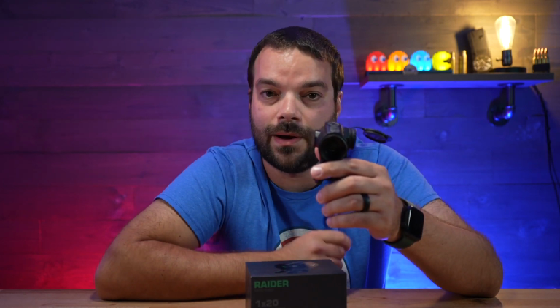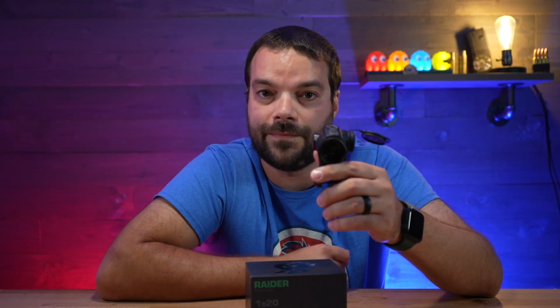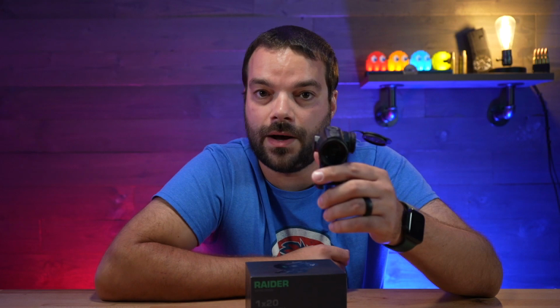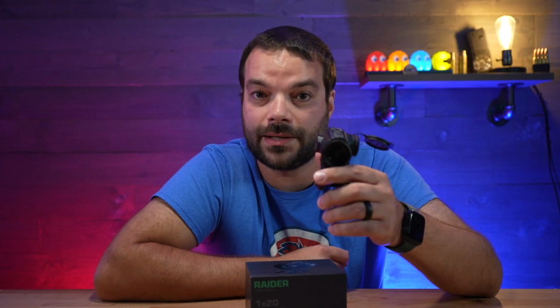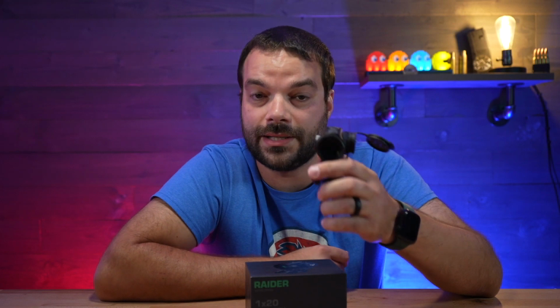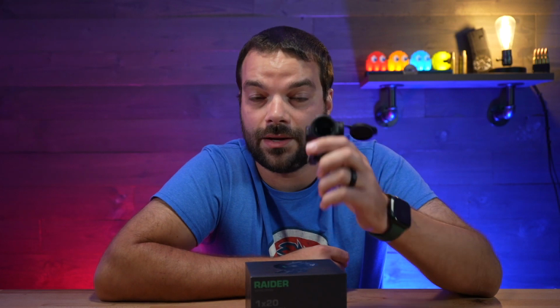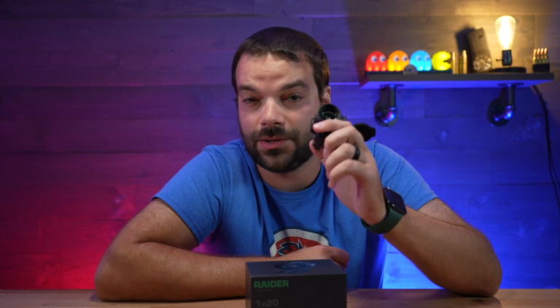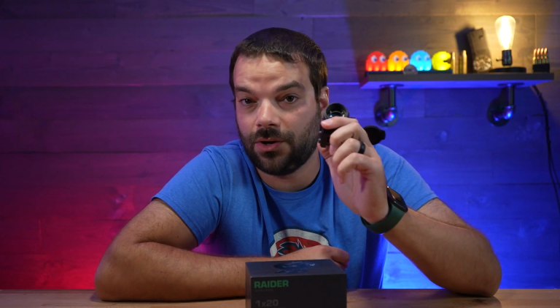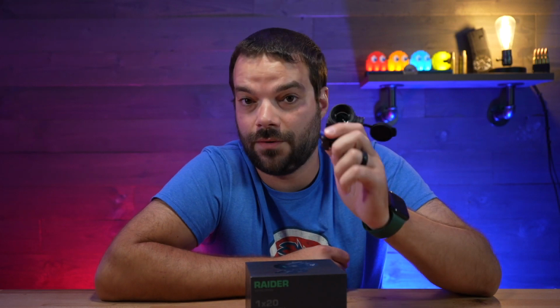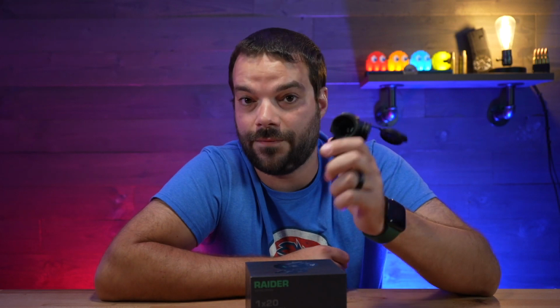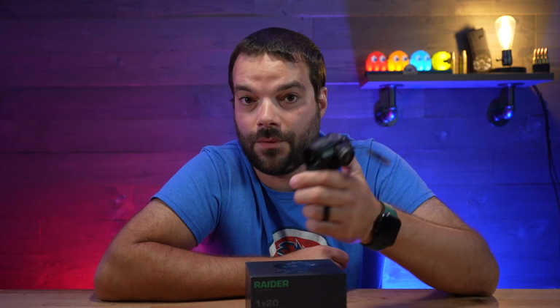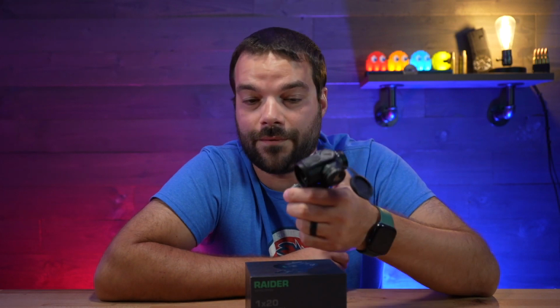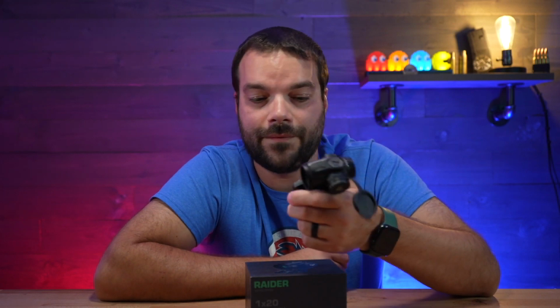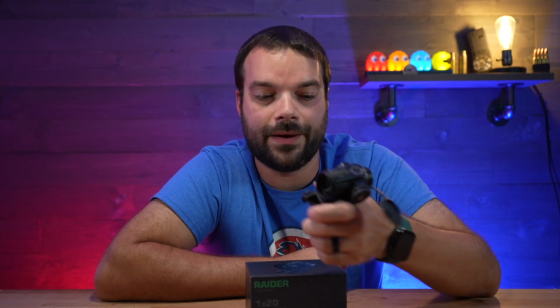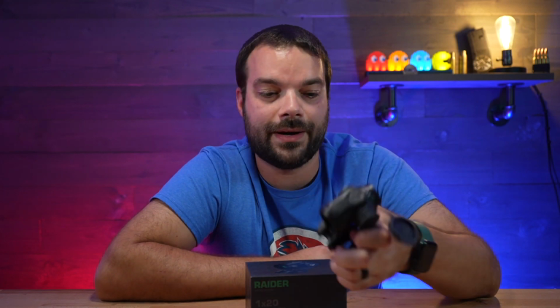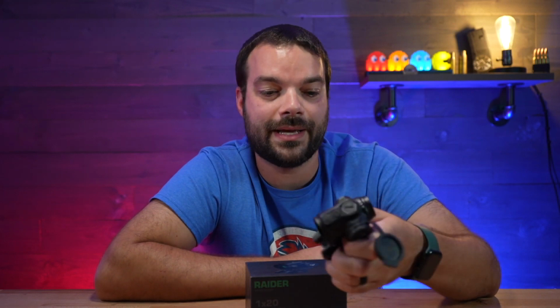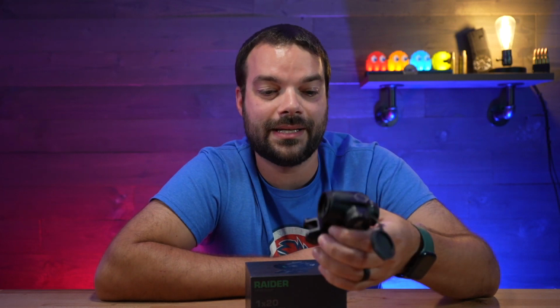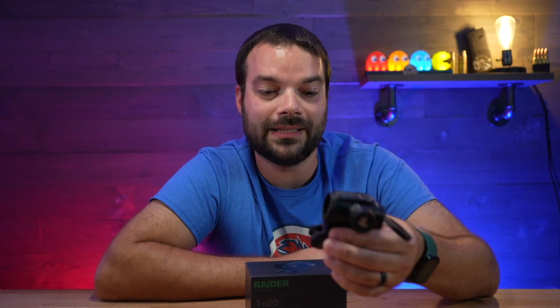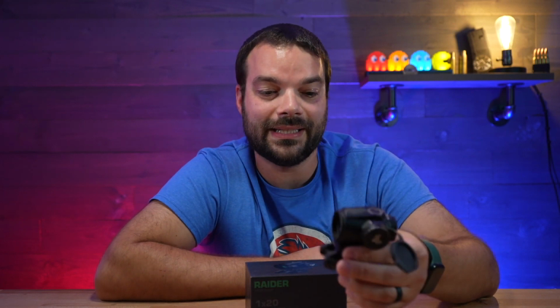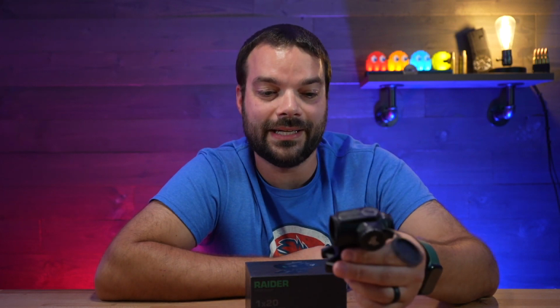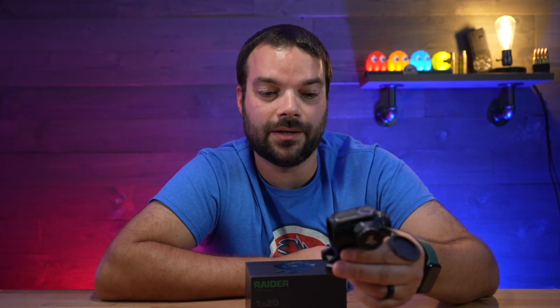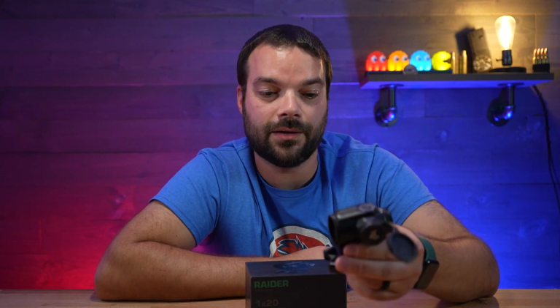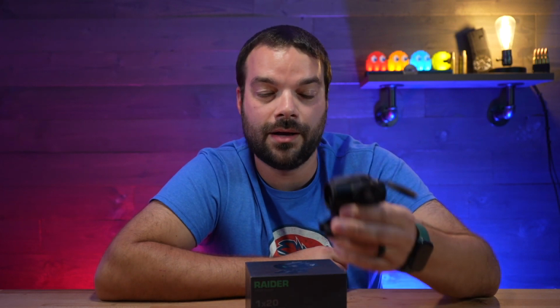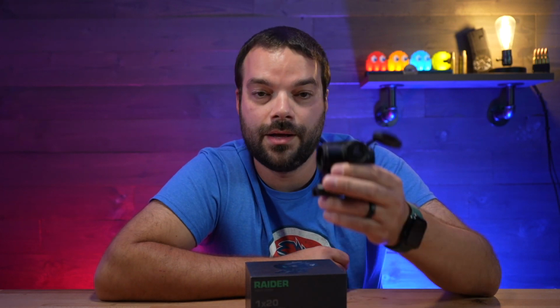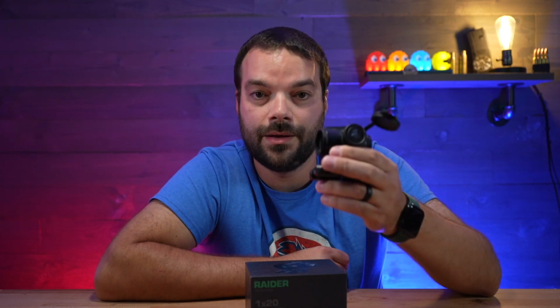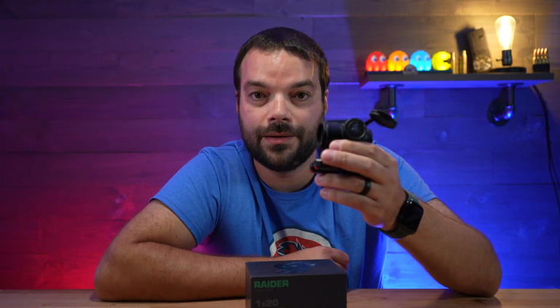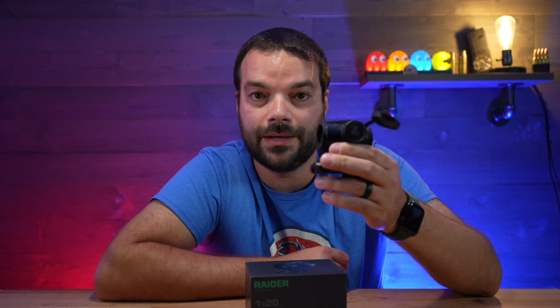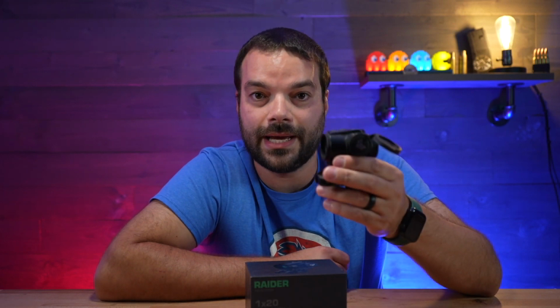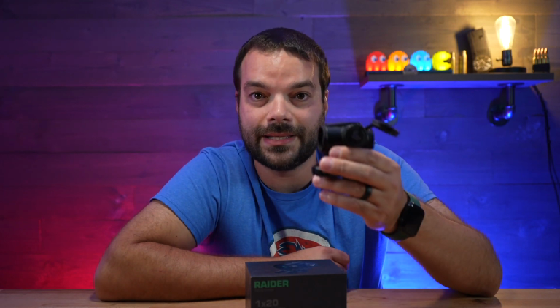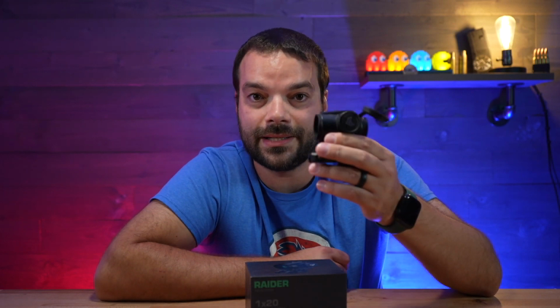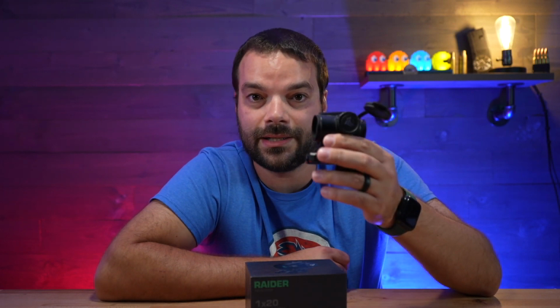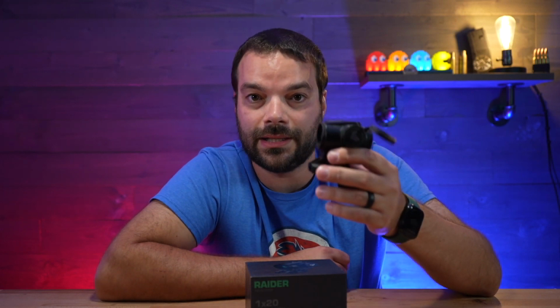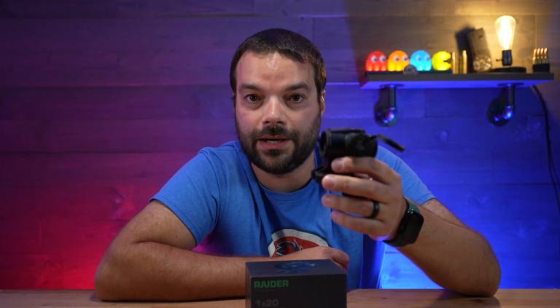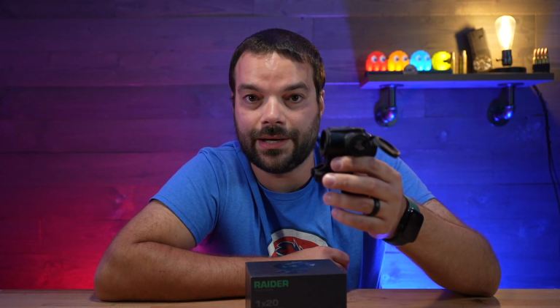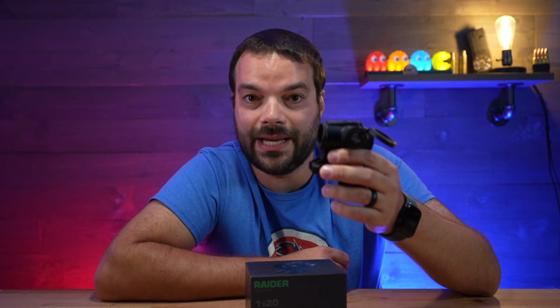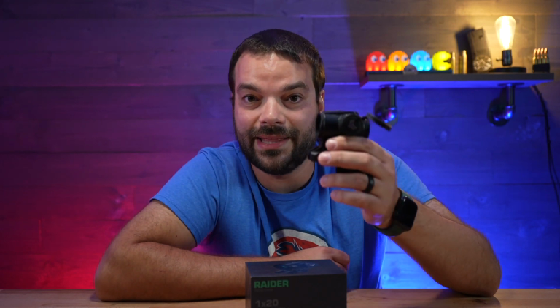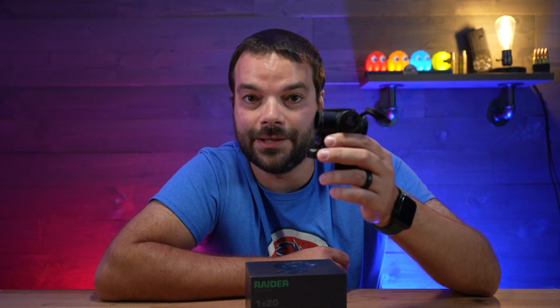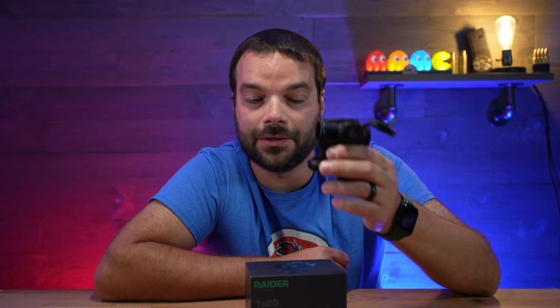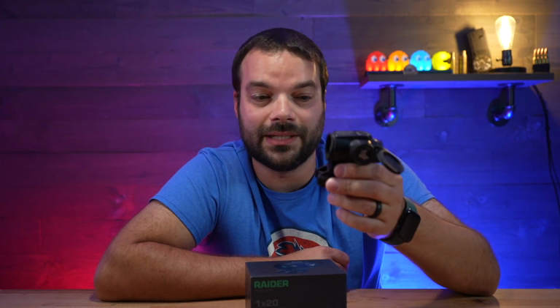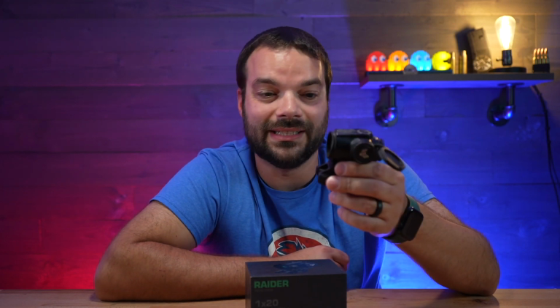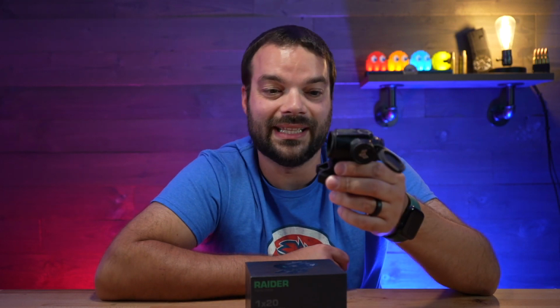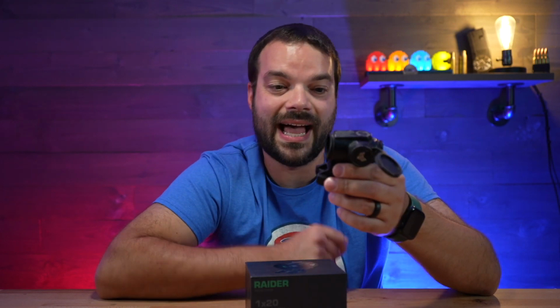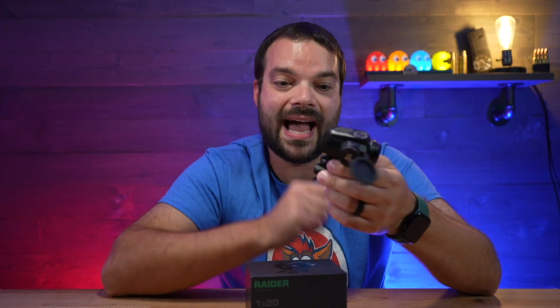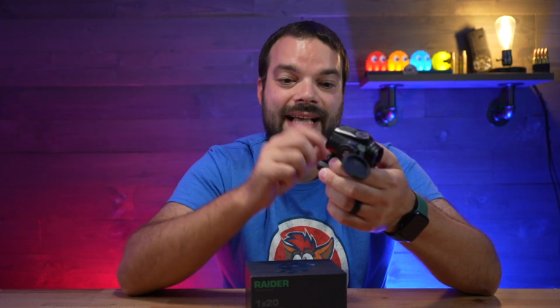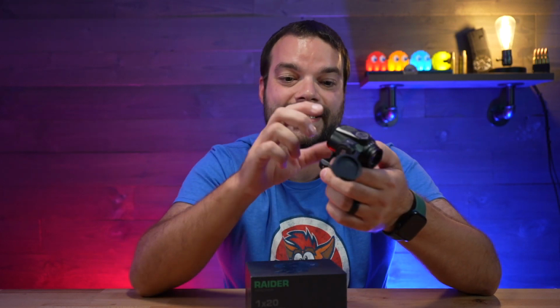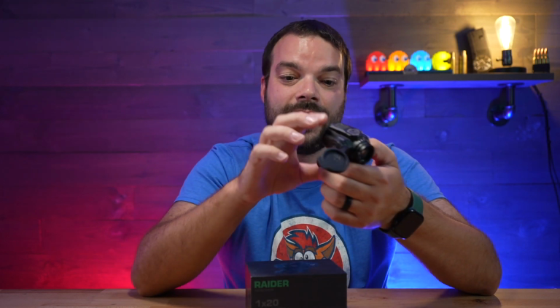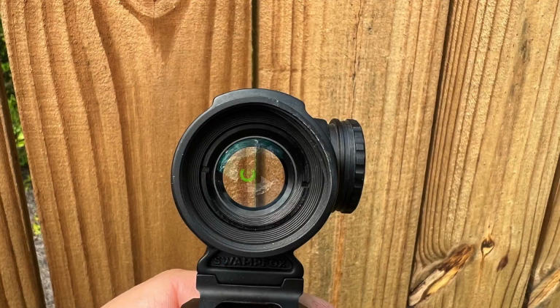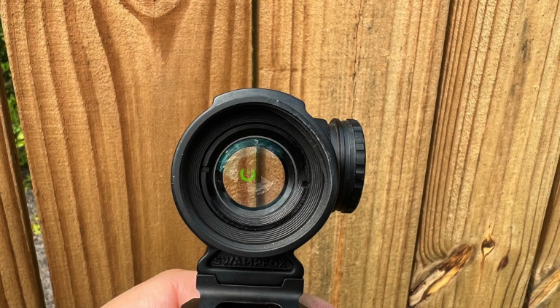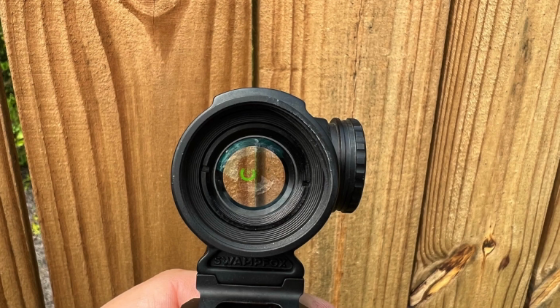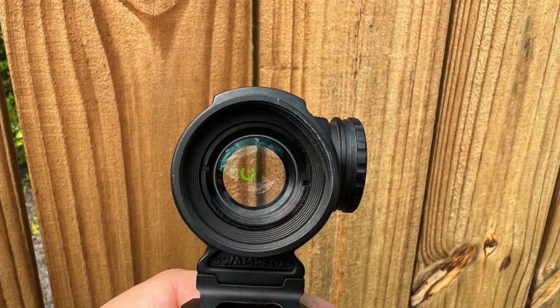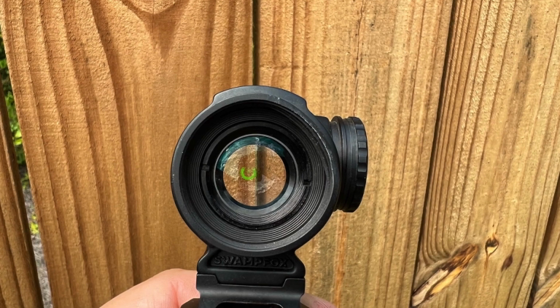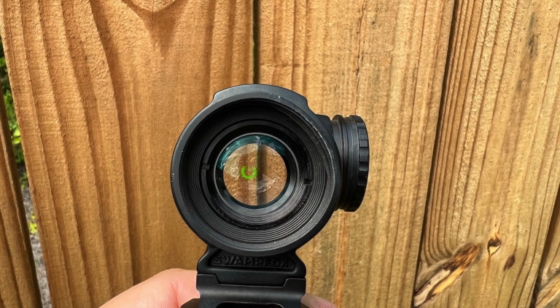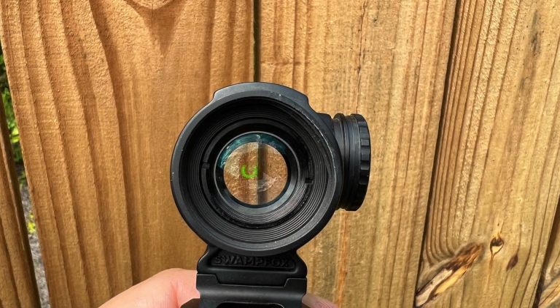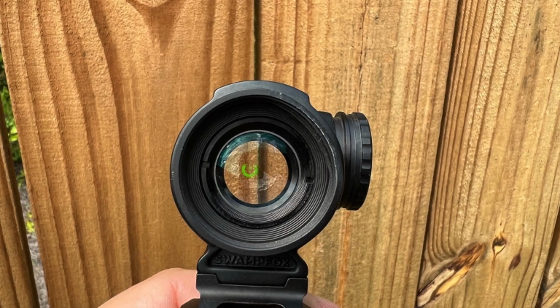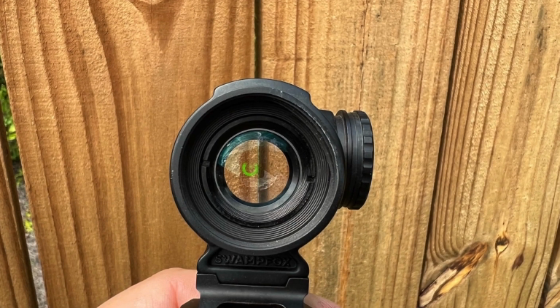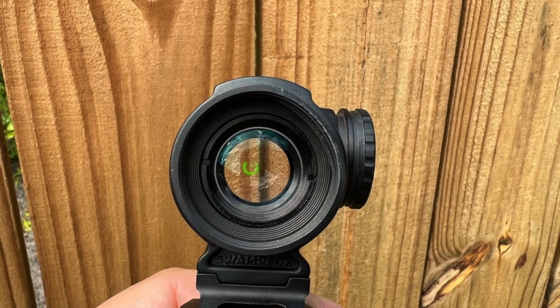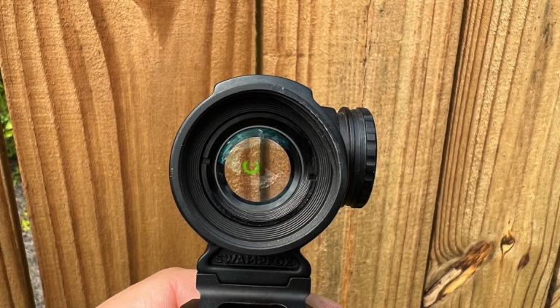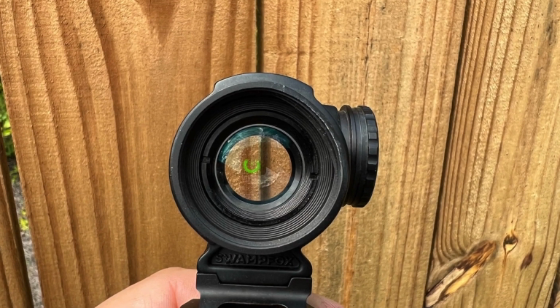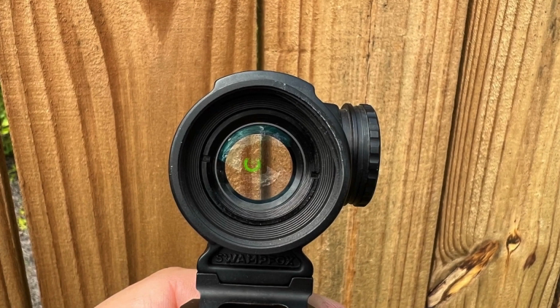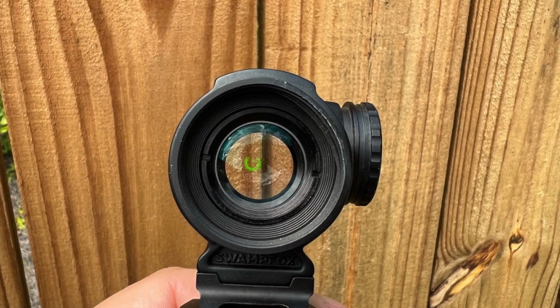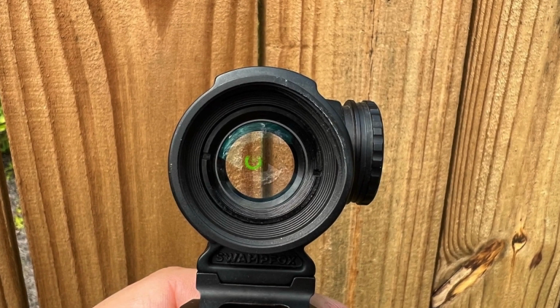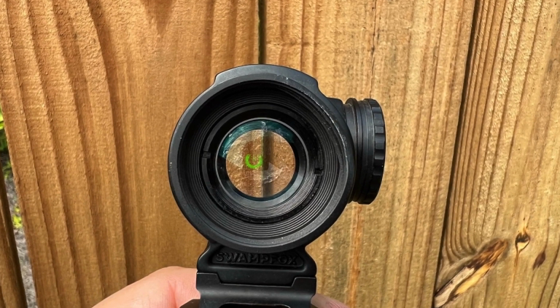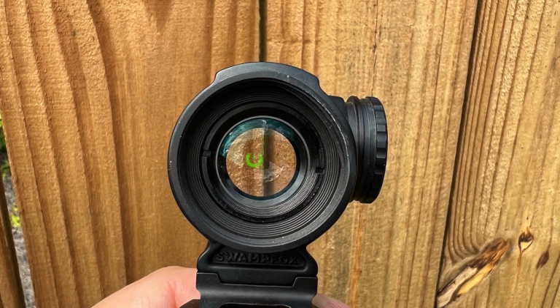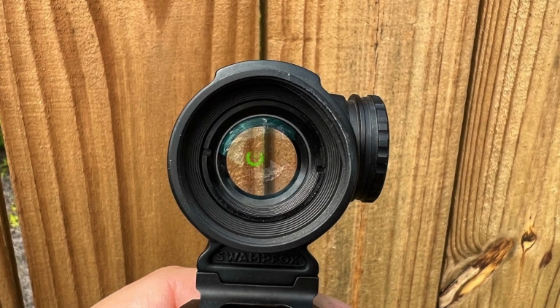Swamp Fox is also known for very clear, nice glass clarity, and that definitely shows.